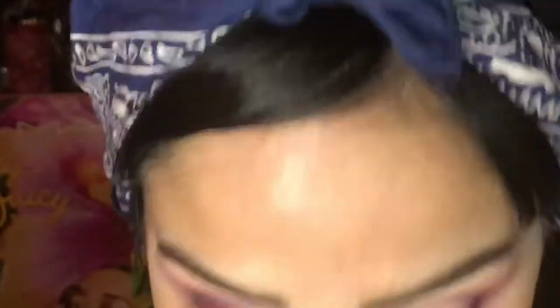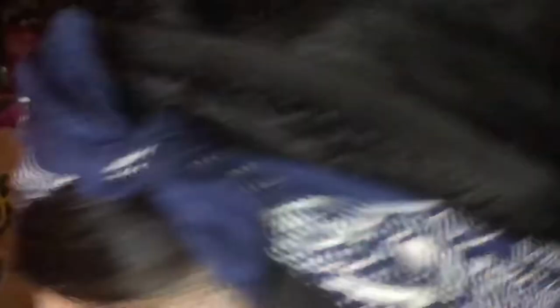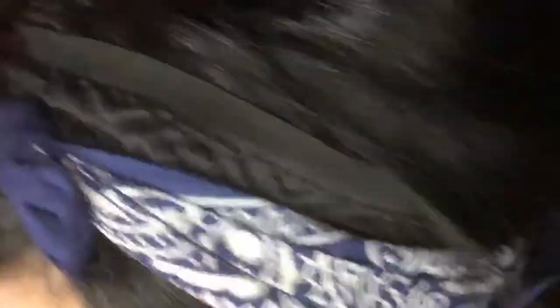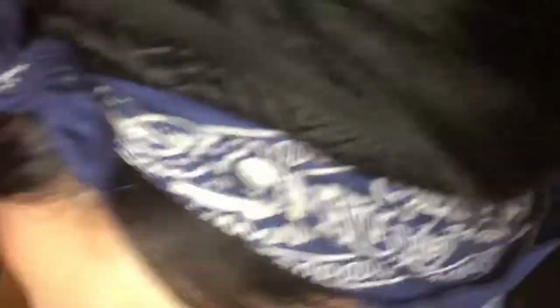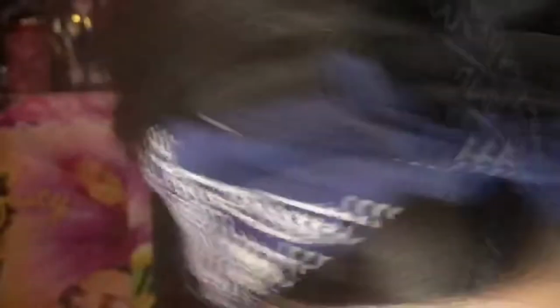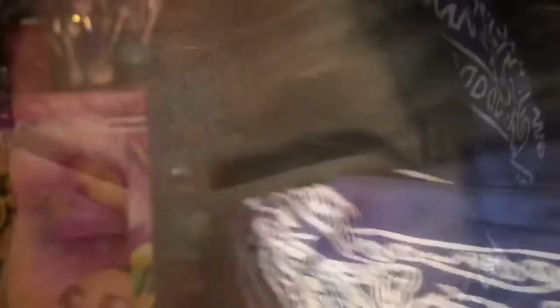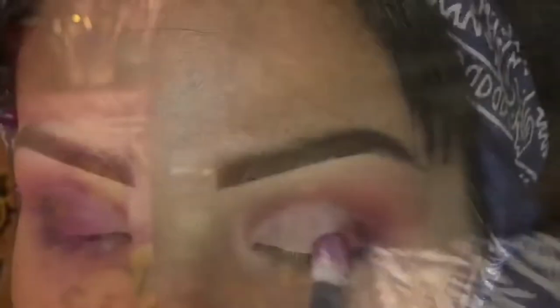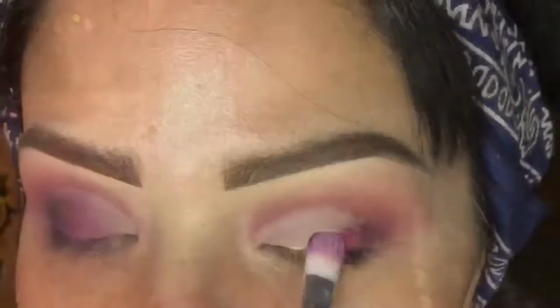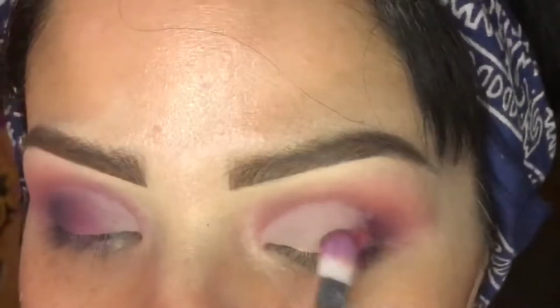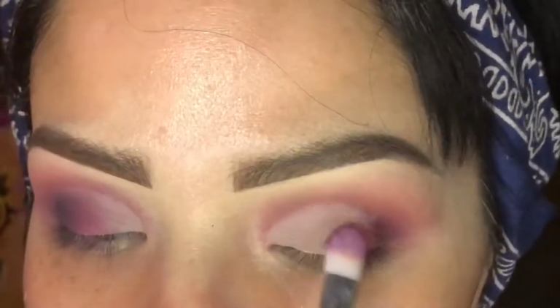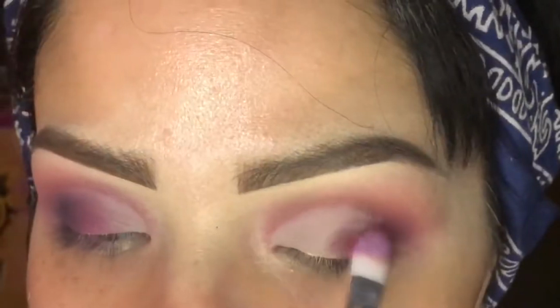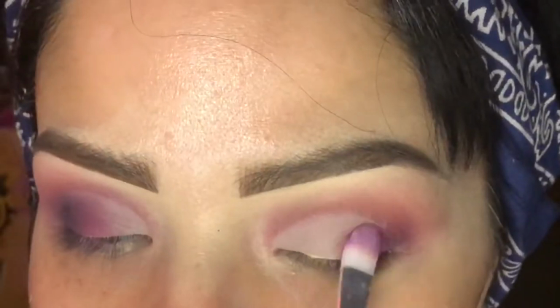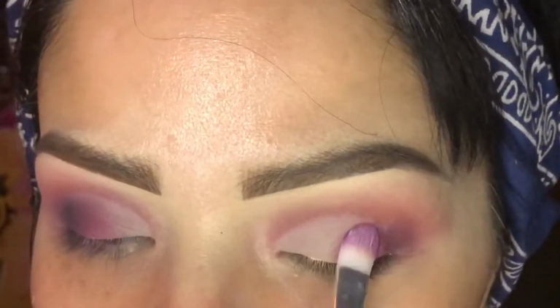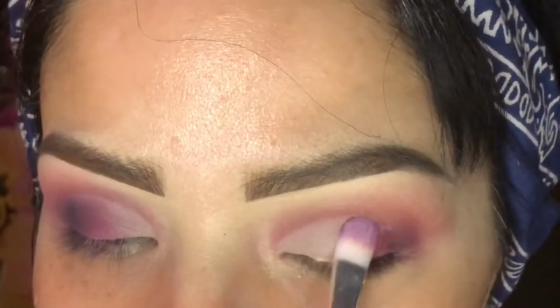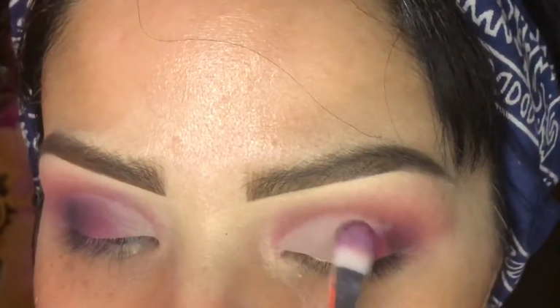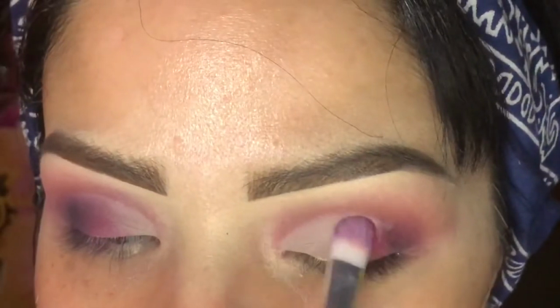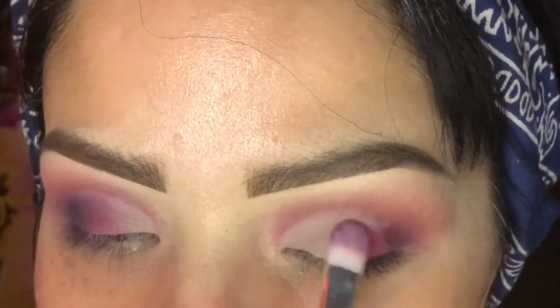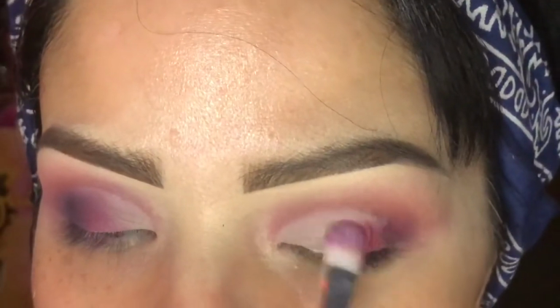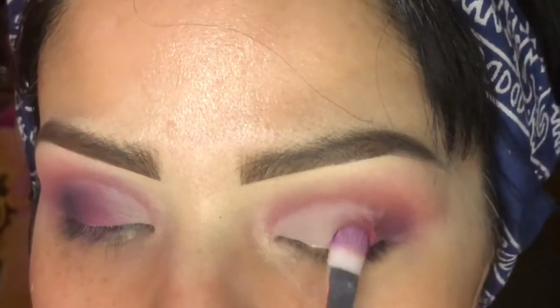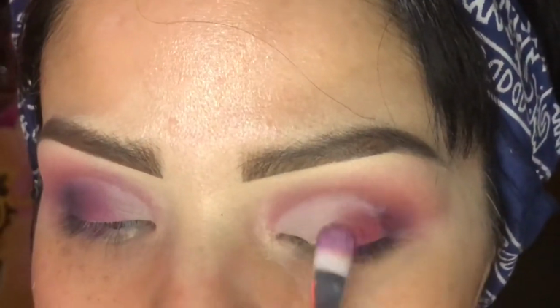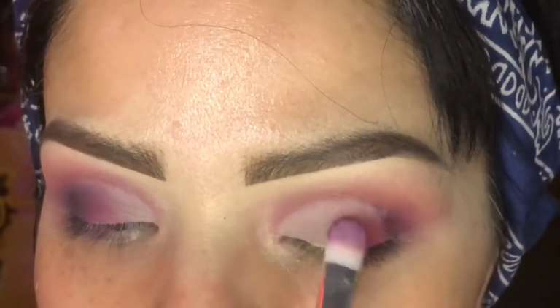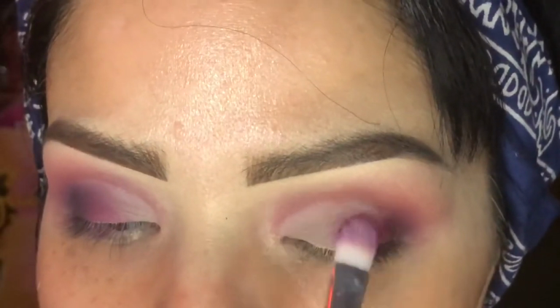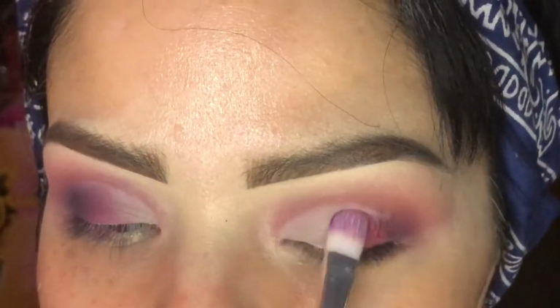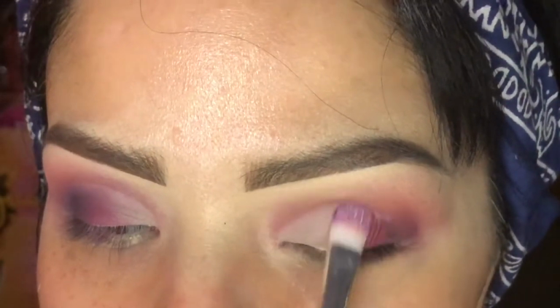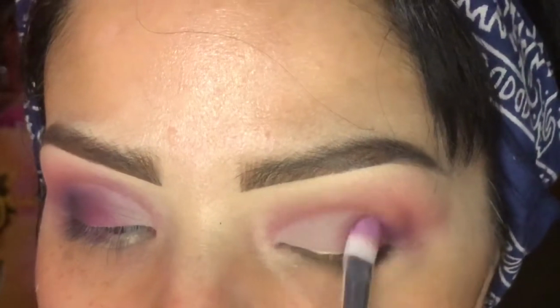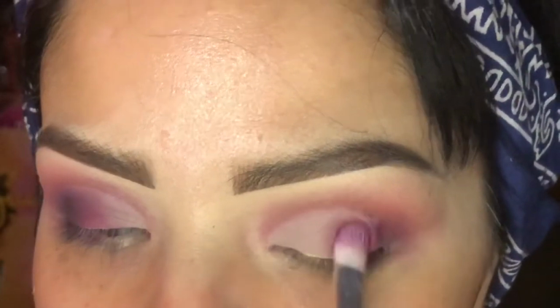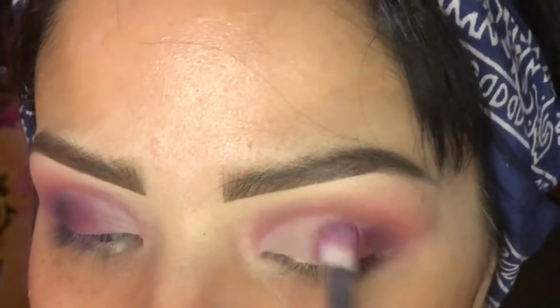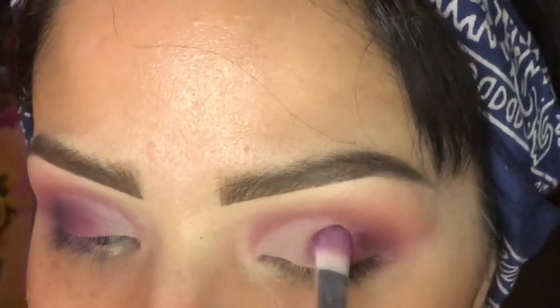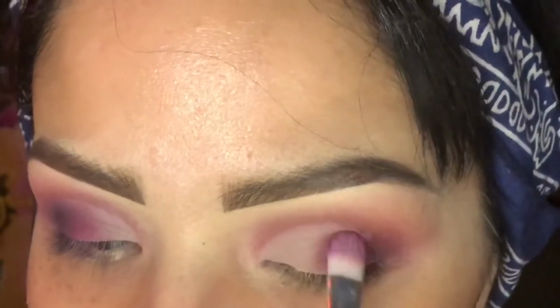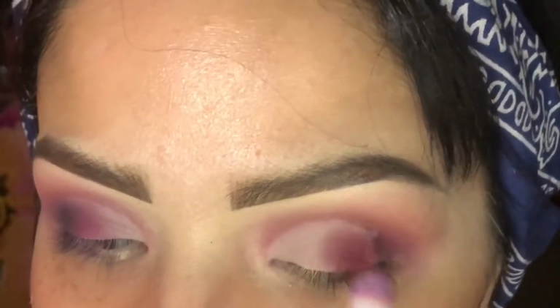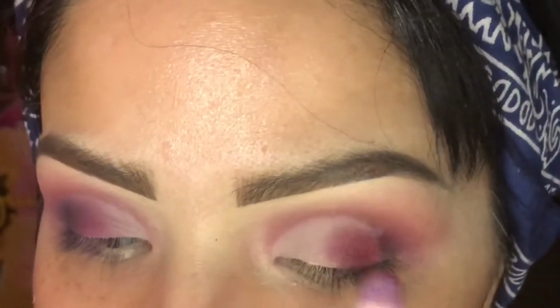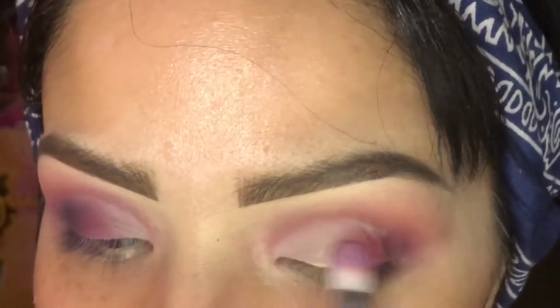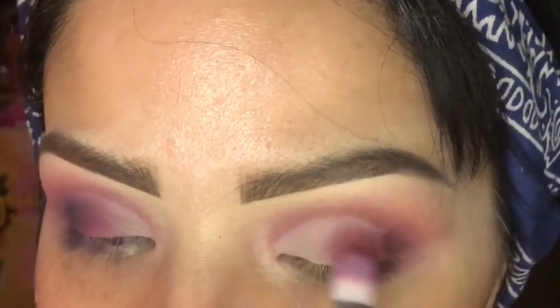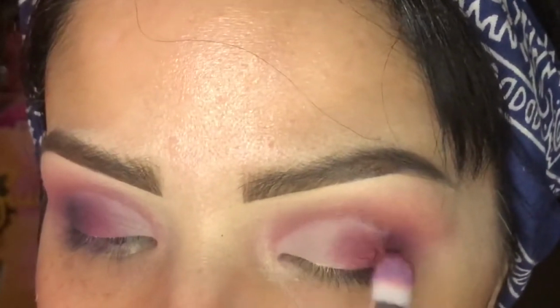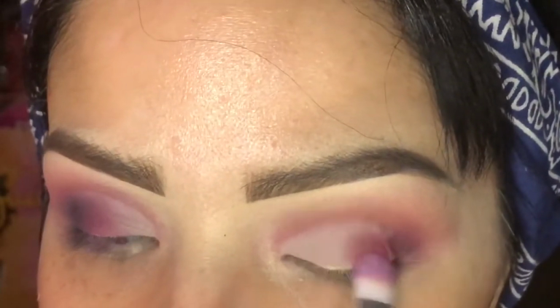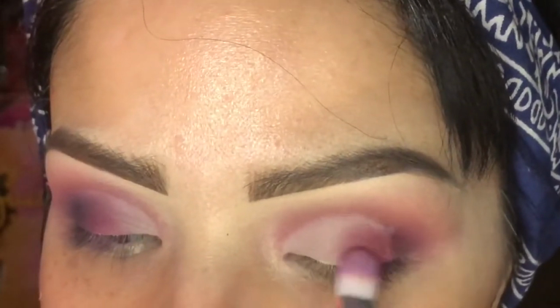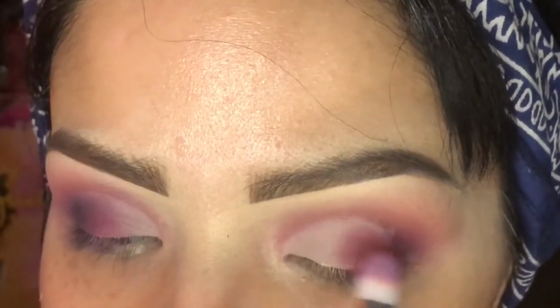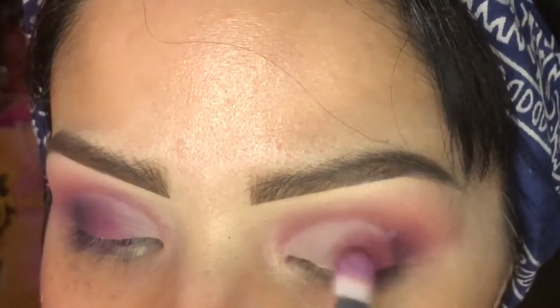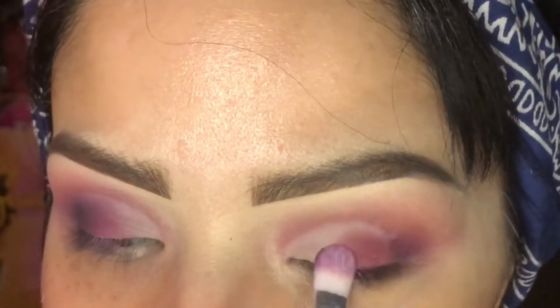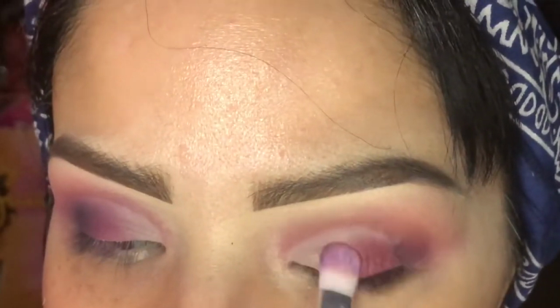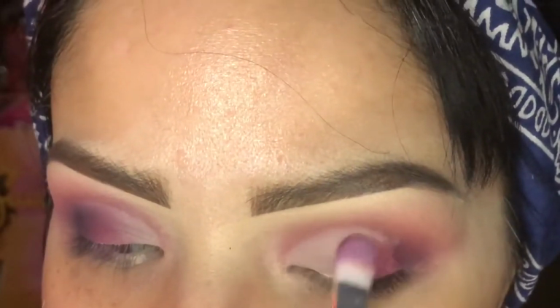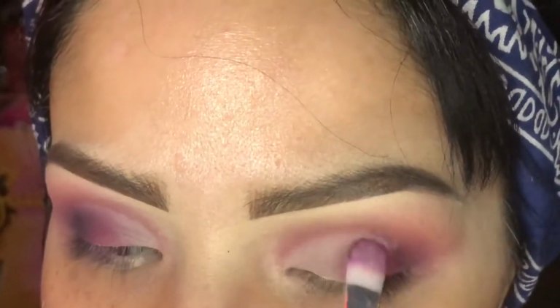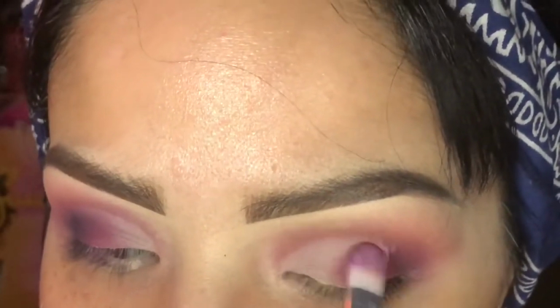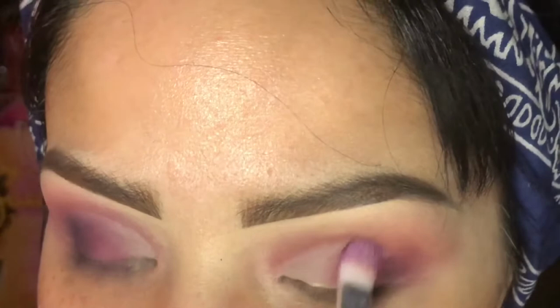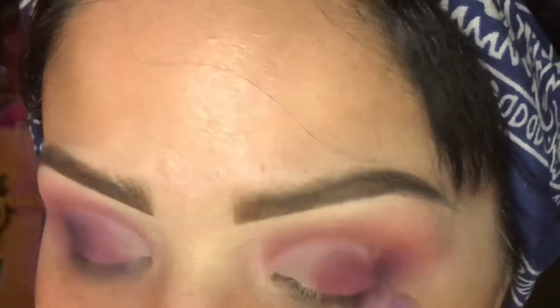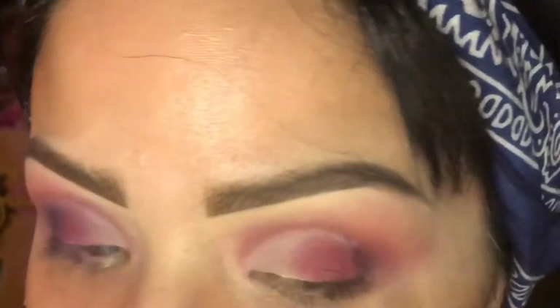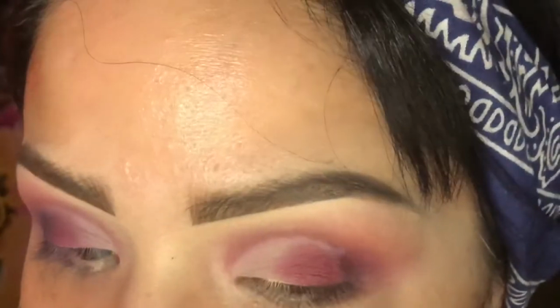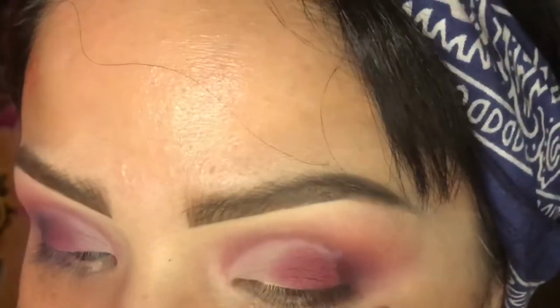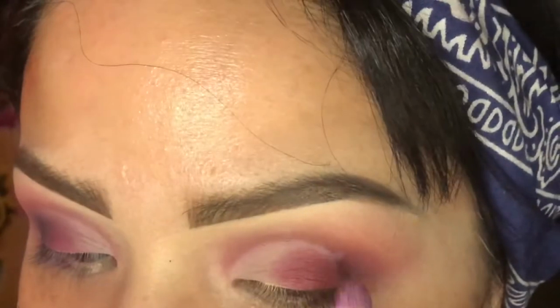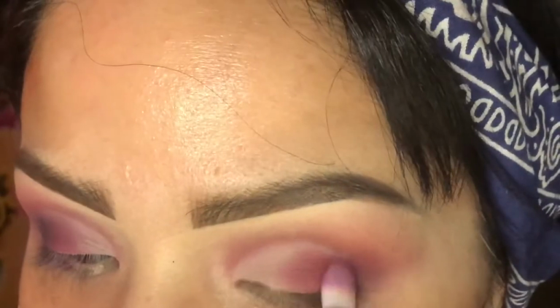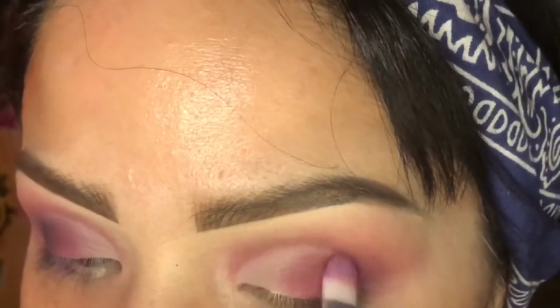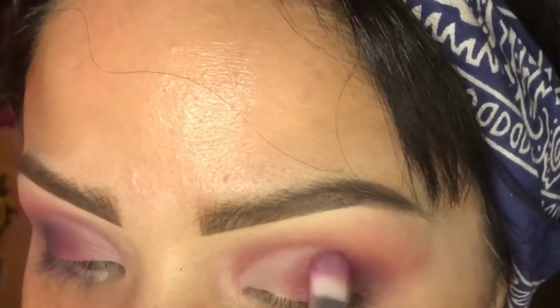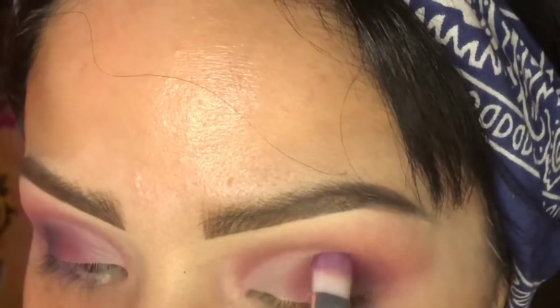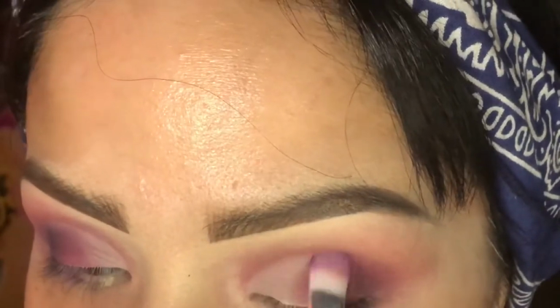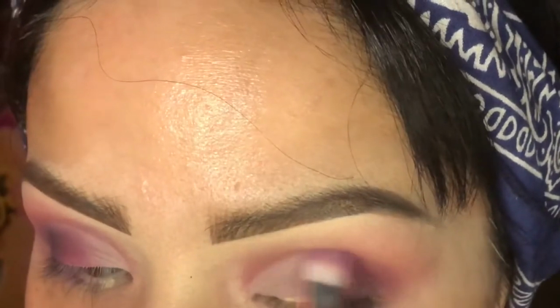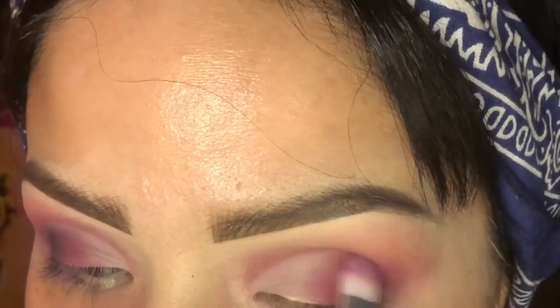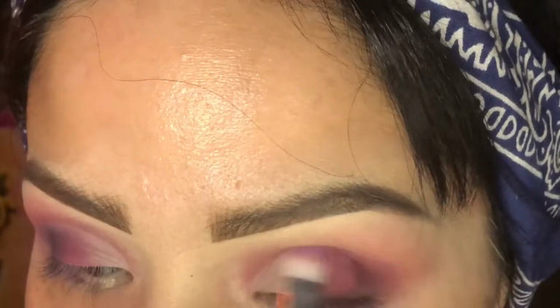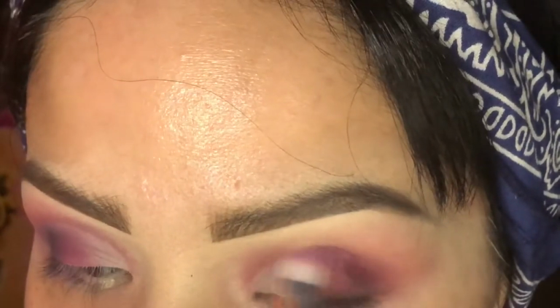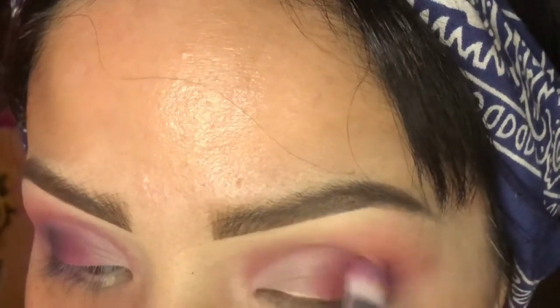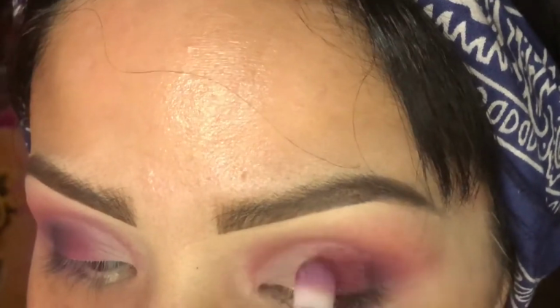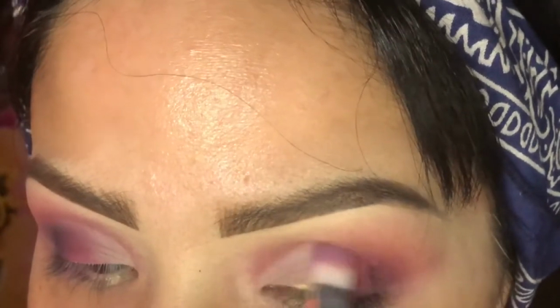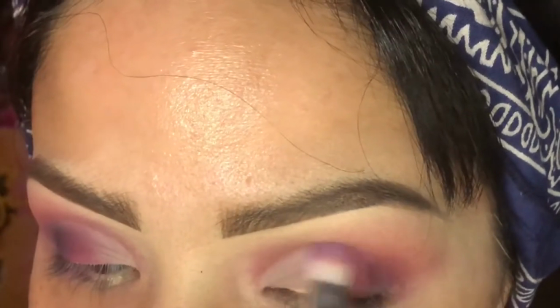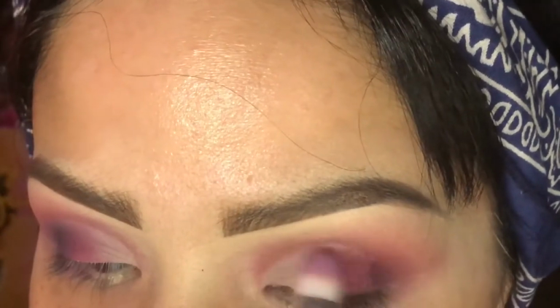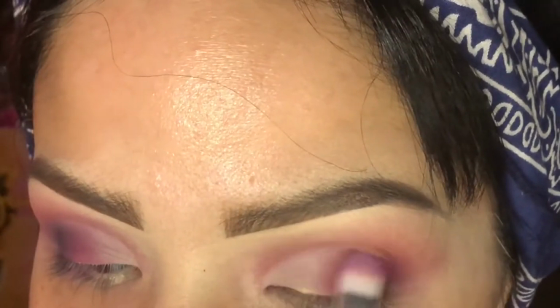This eye is always a little bit larger than my other eye, so just keep that in mind.